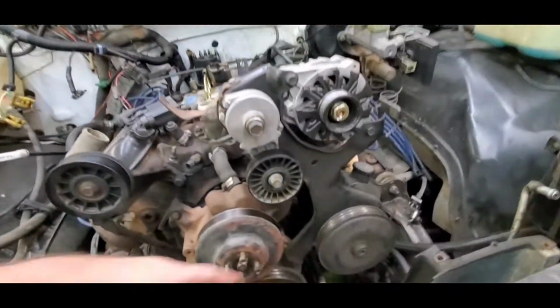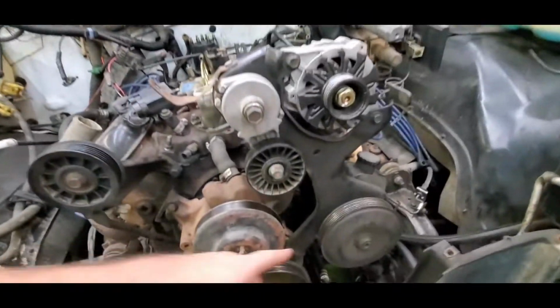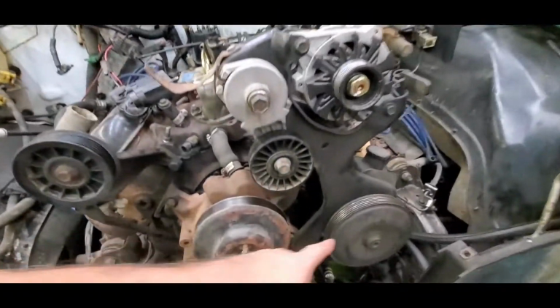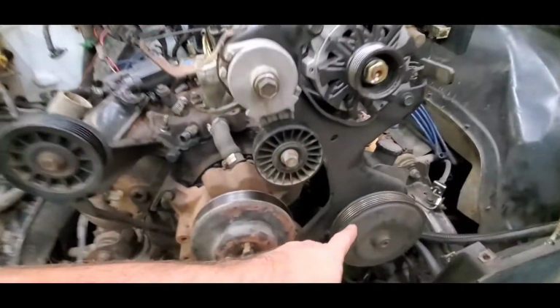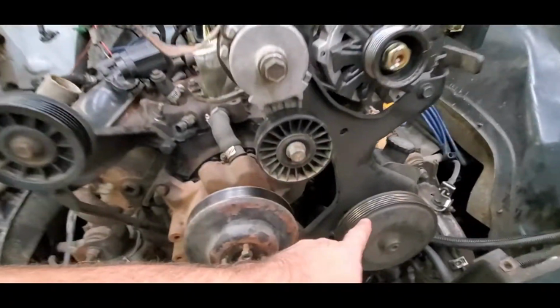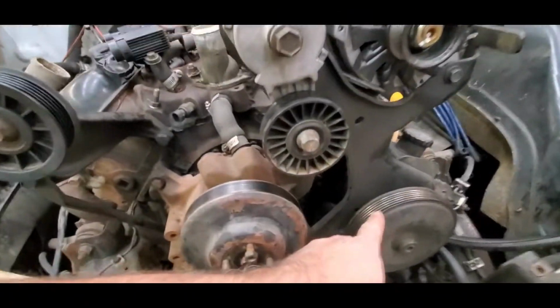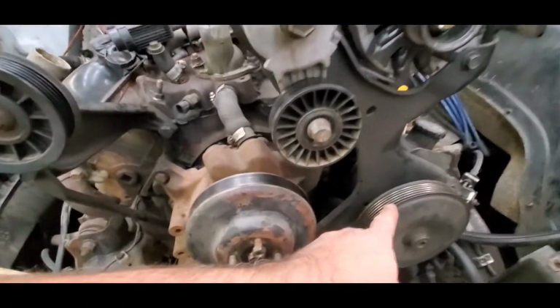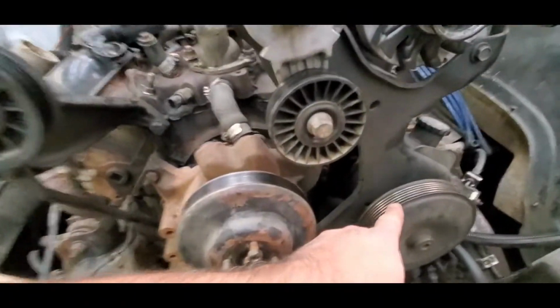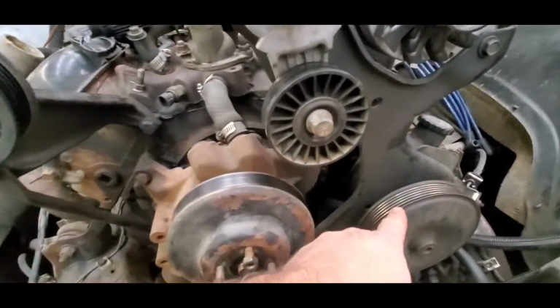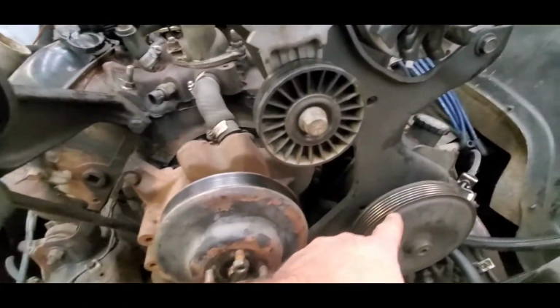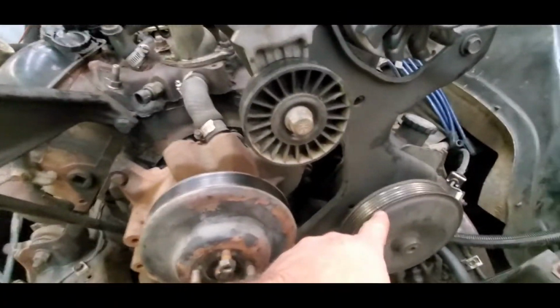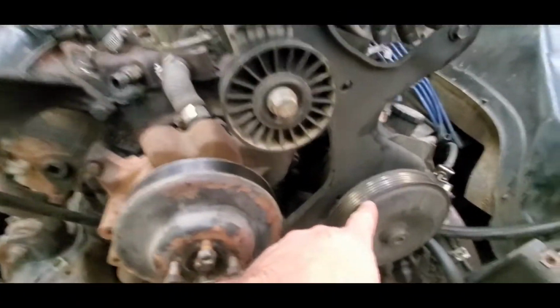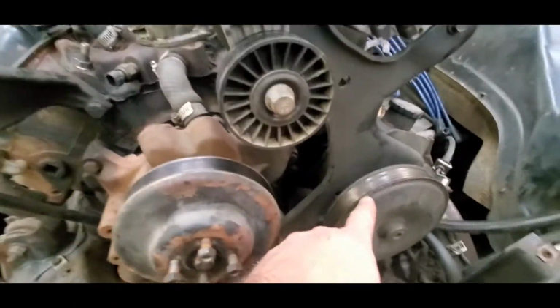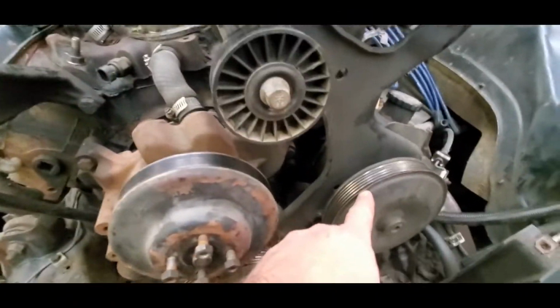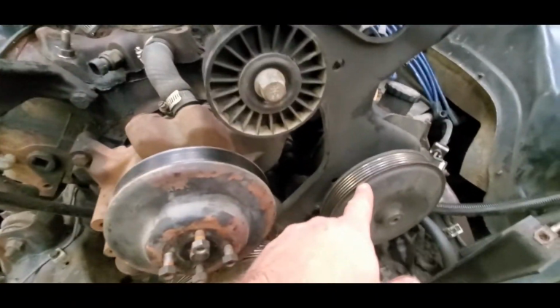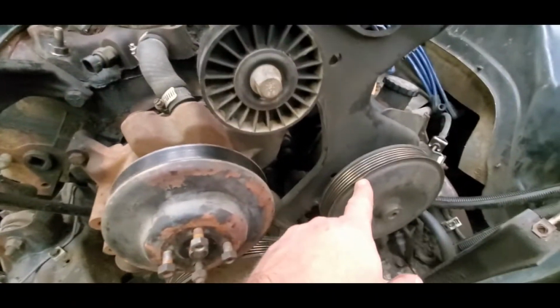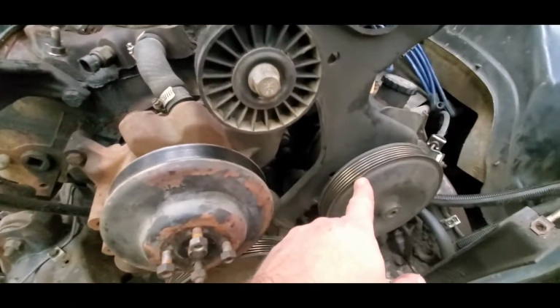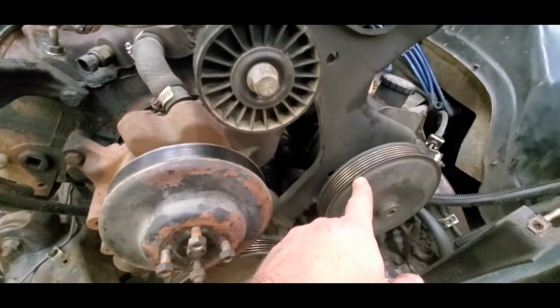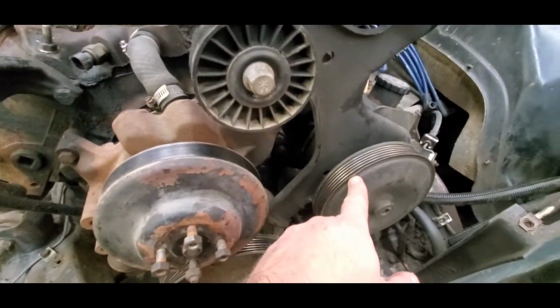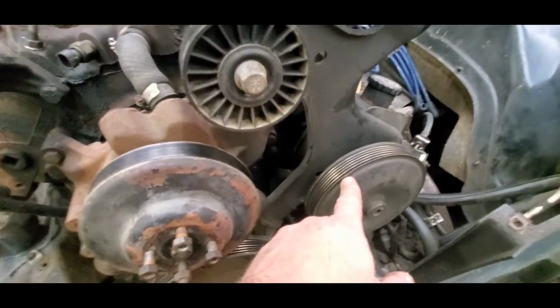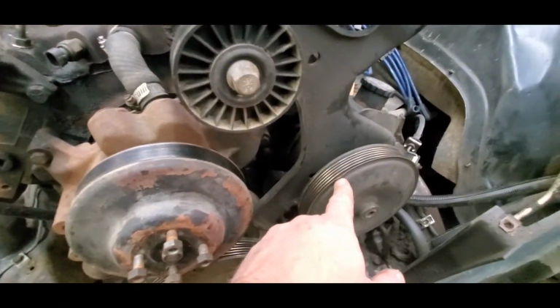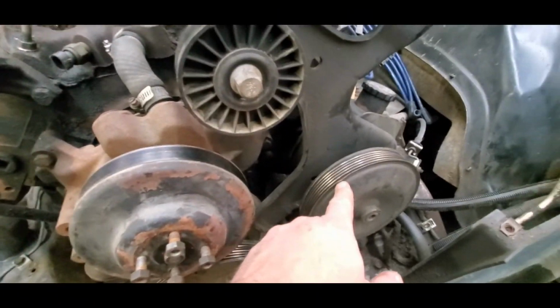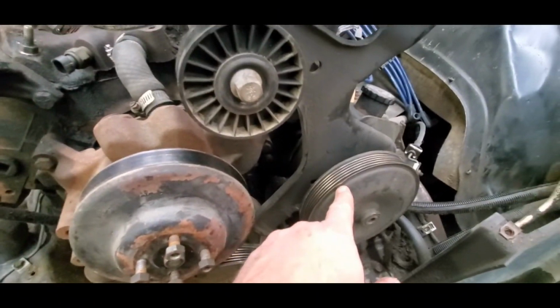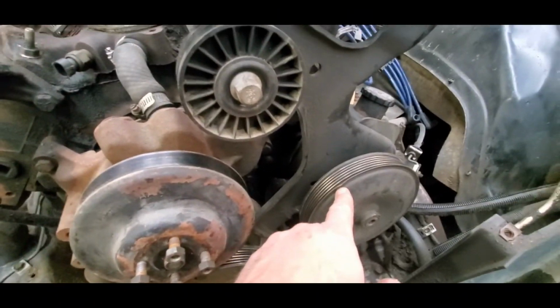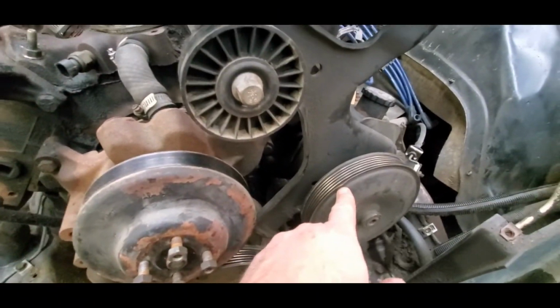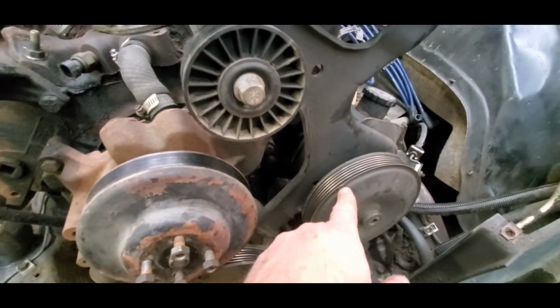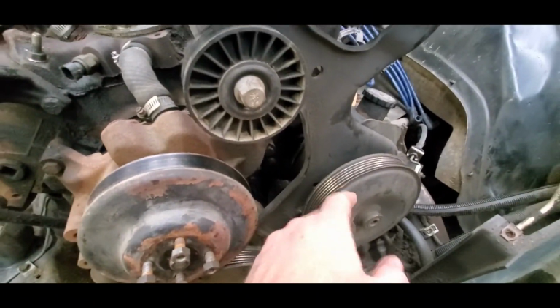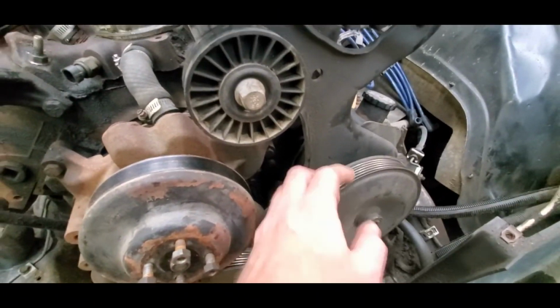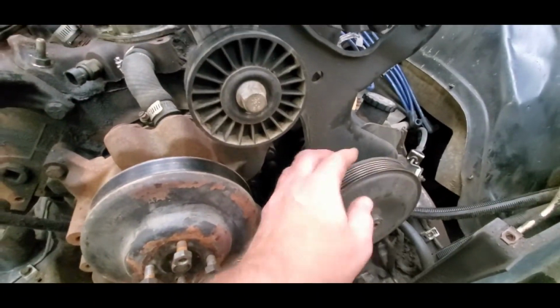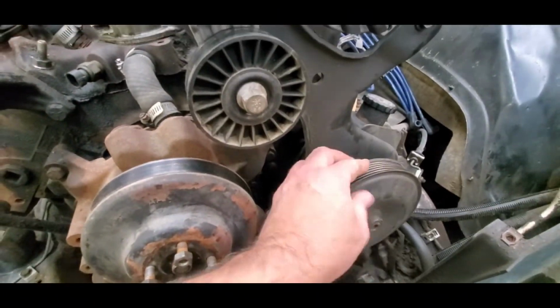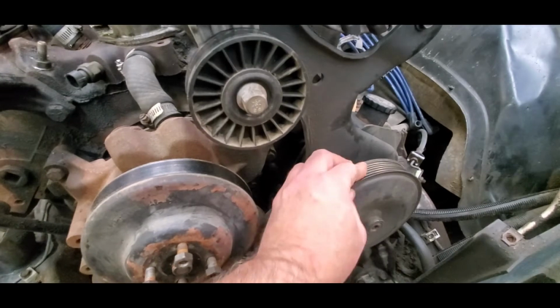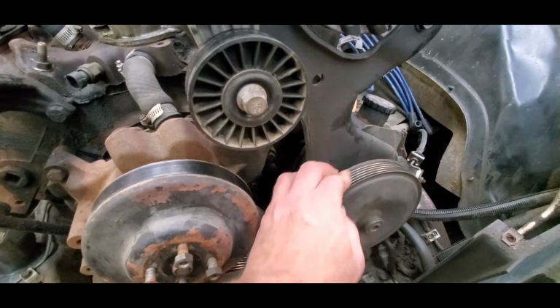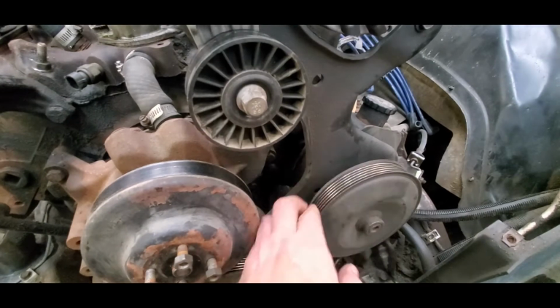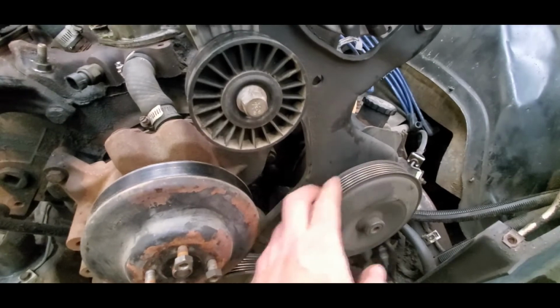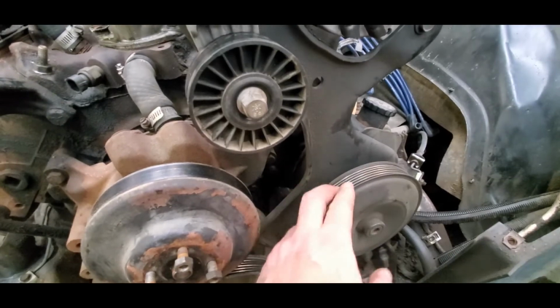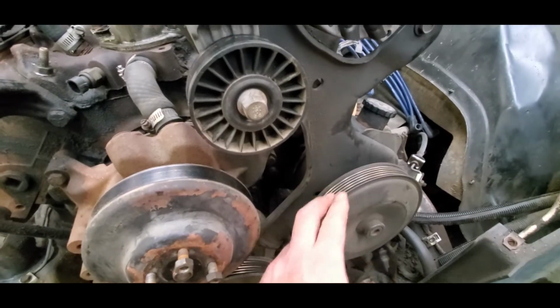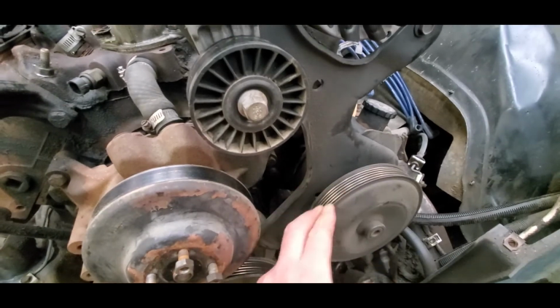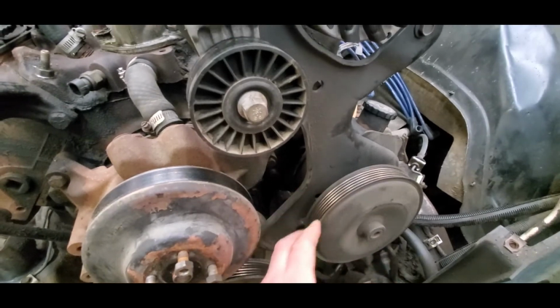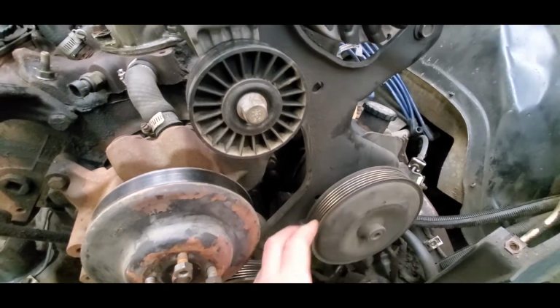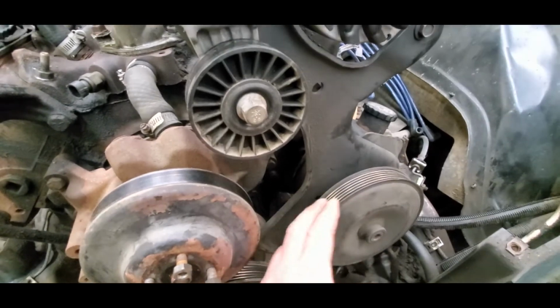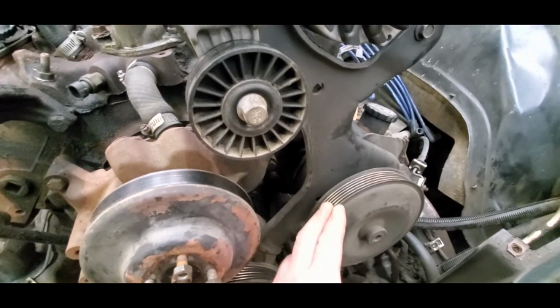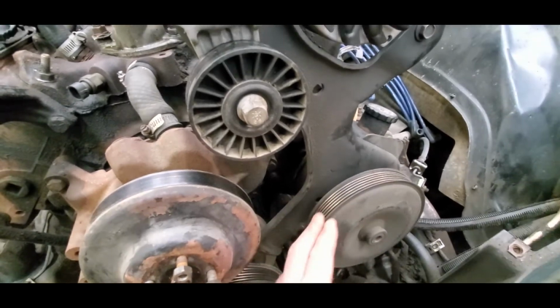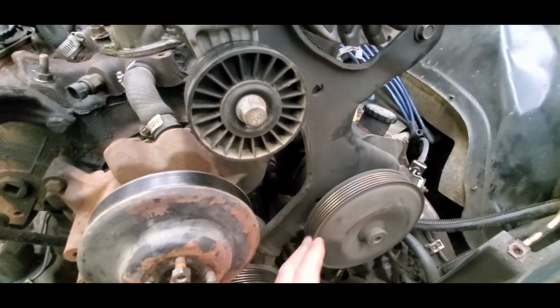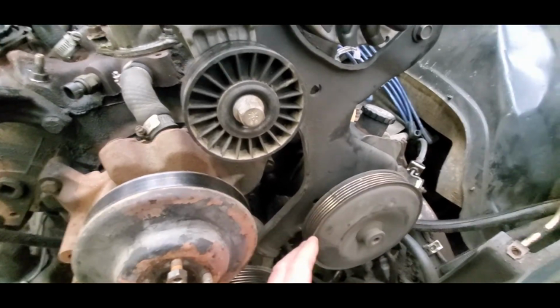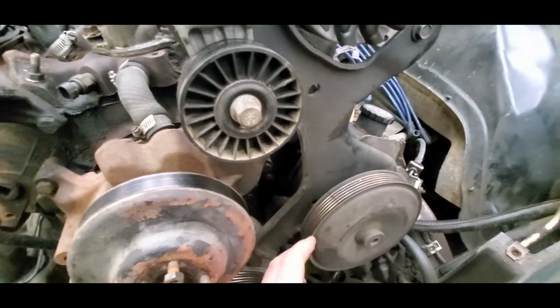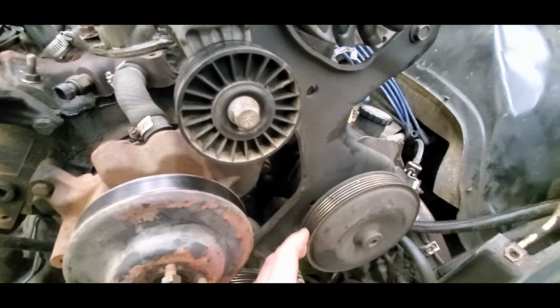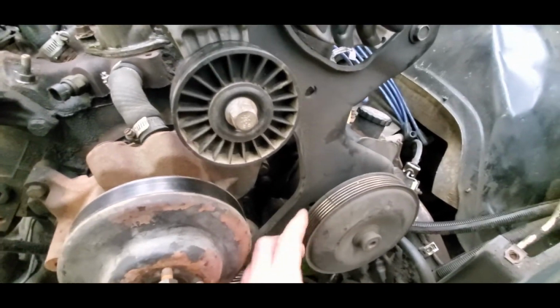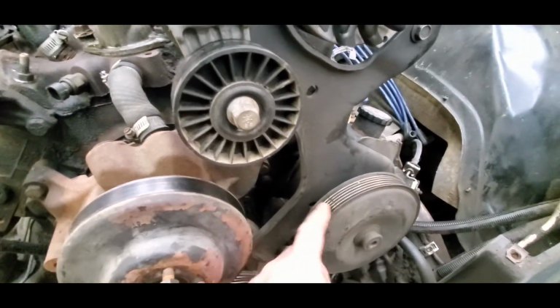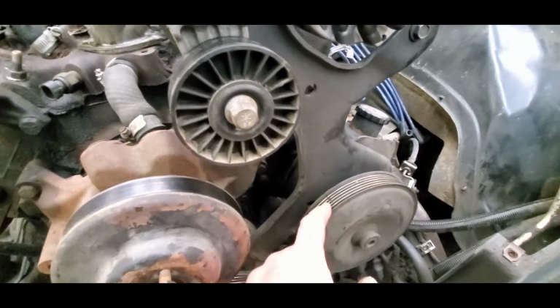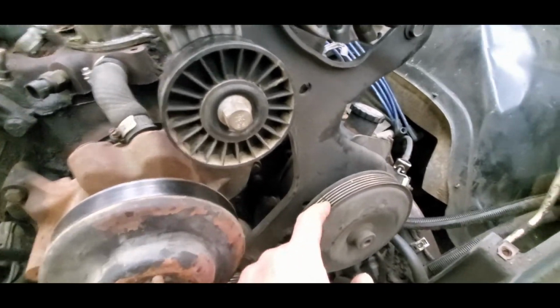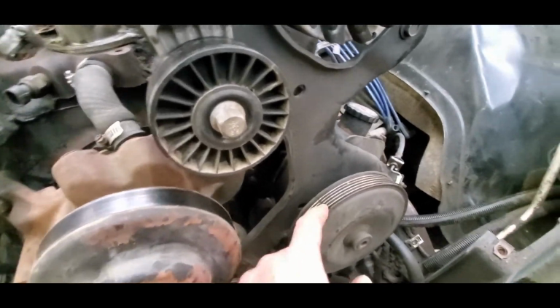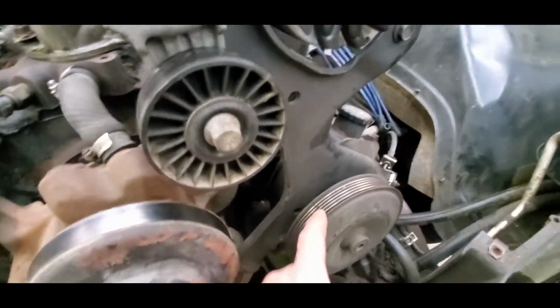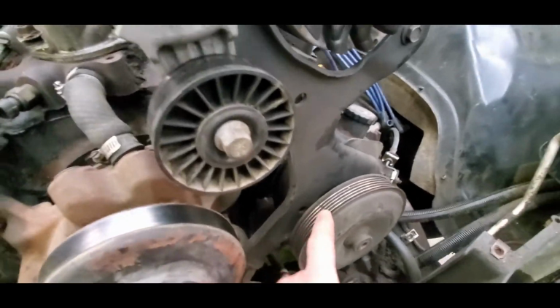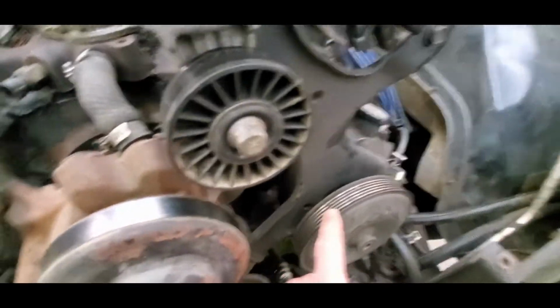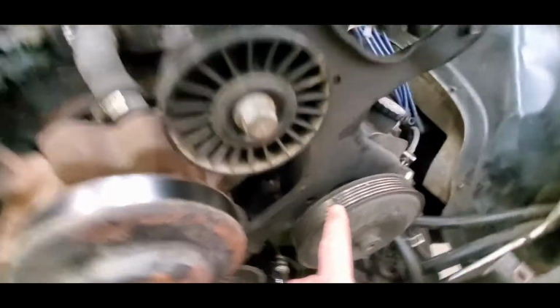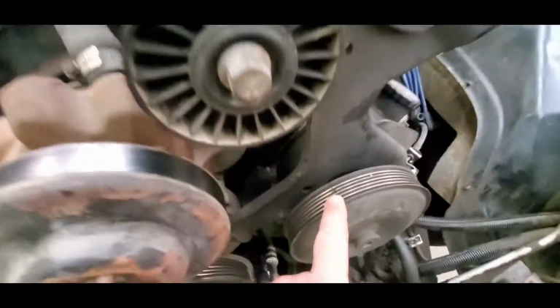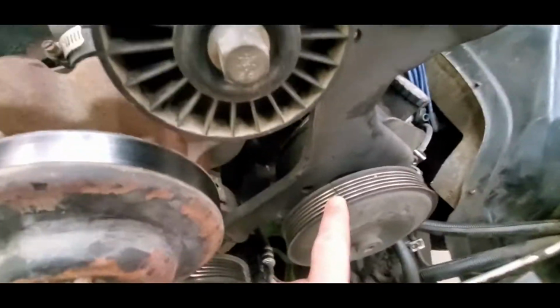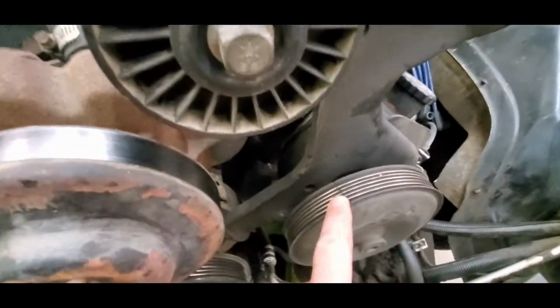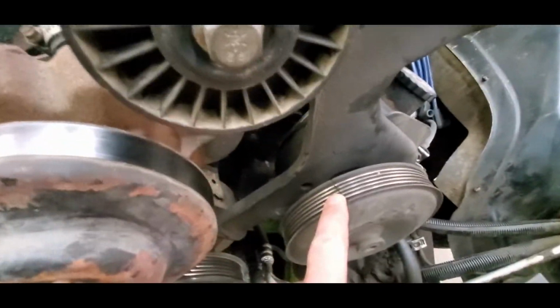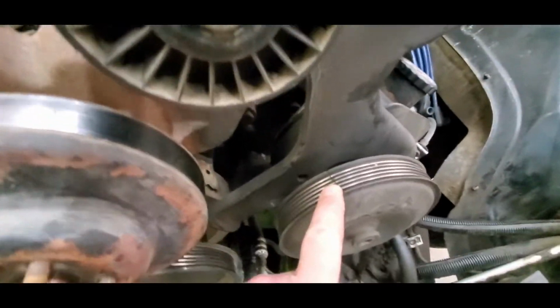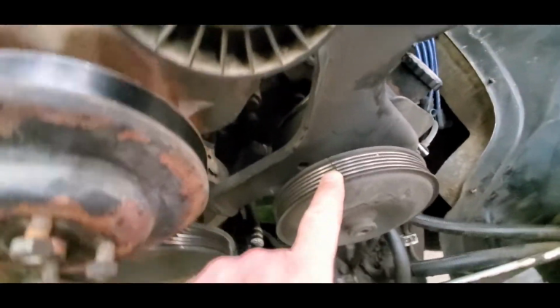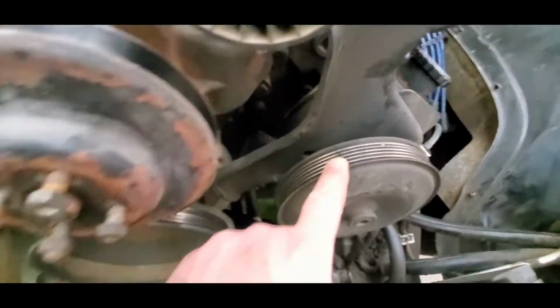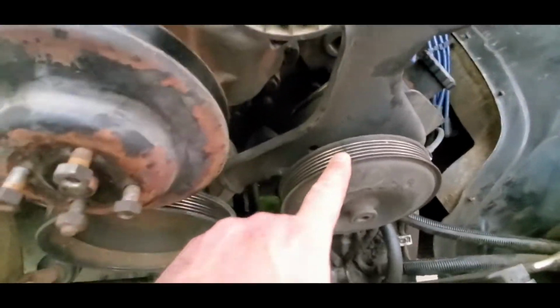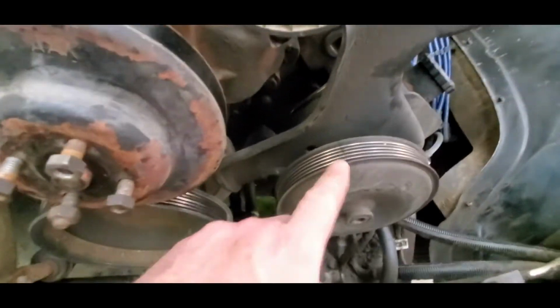Look — the power steering pulley has got a dent here, and look at that big old crack right there.